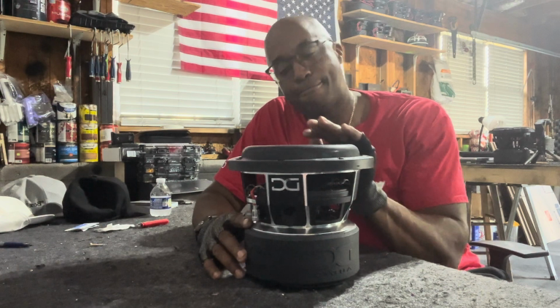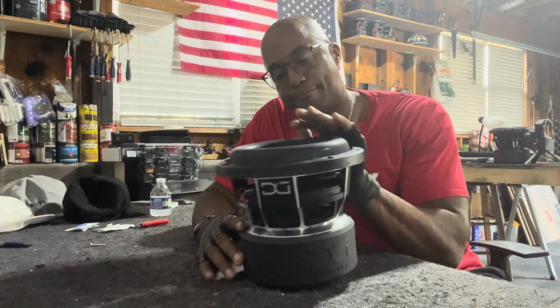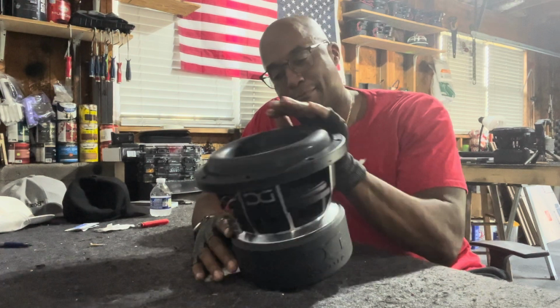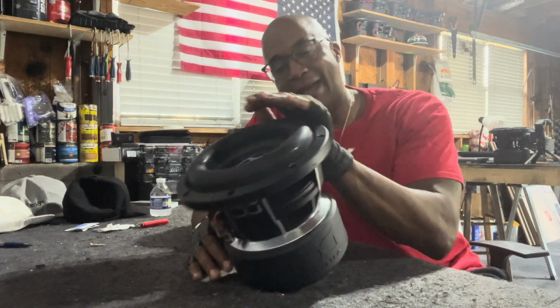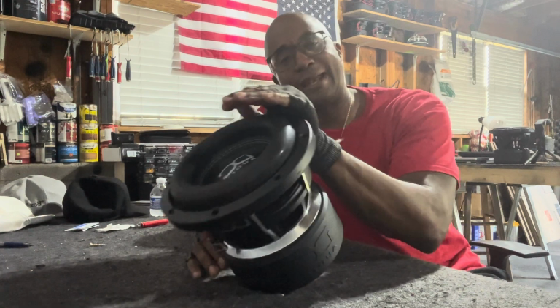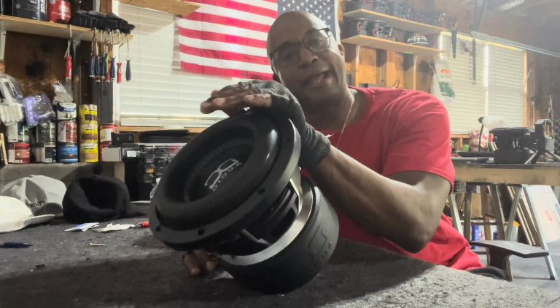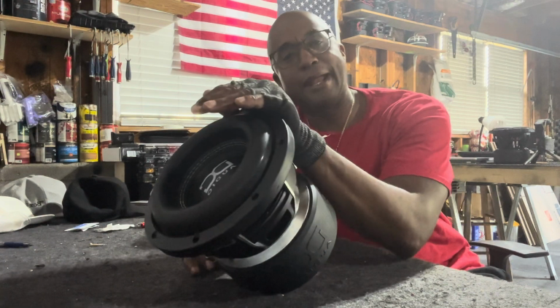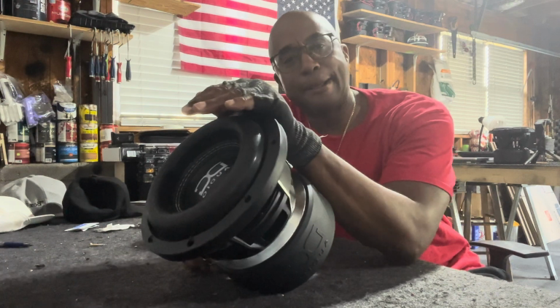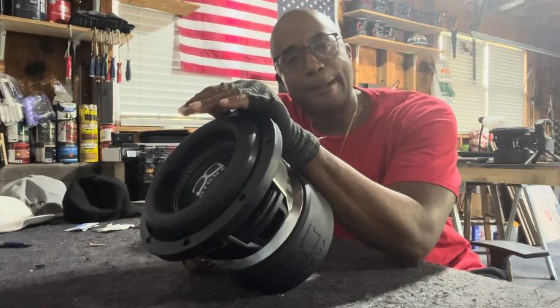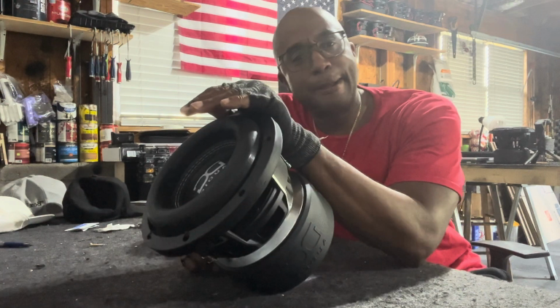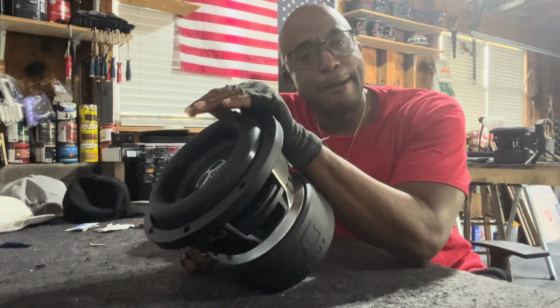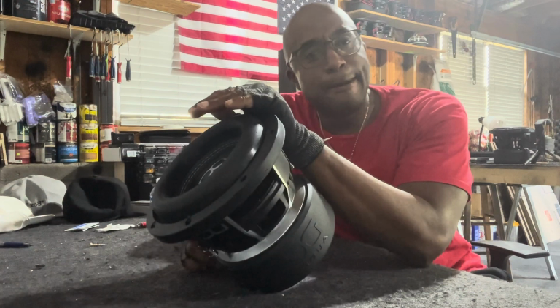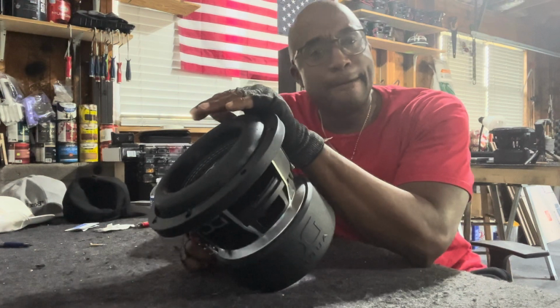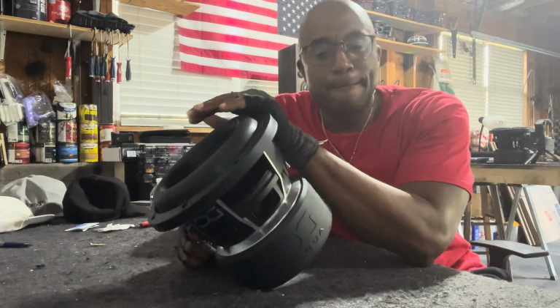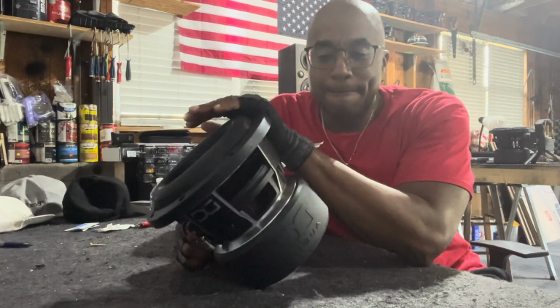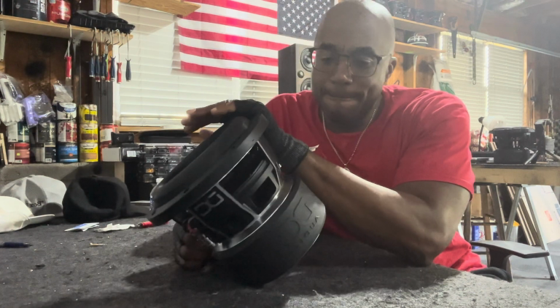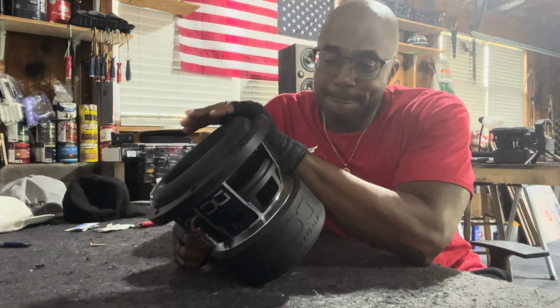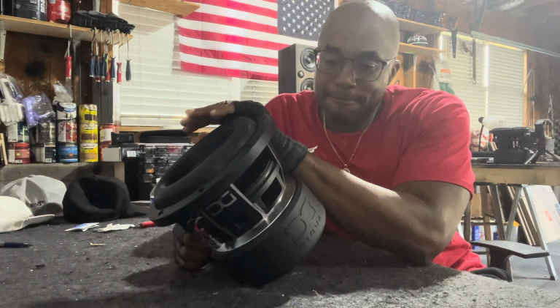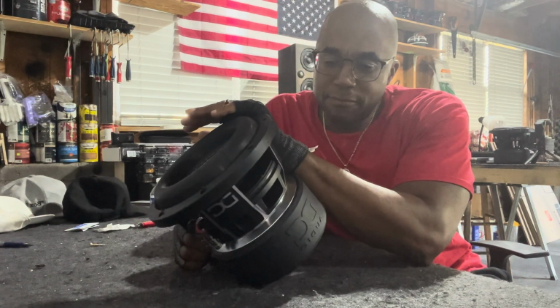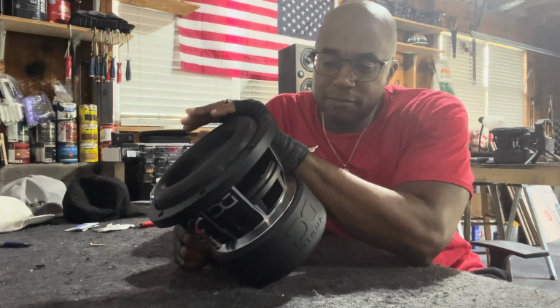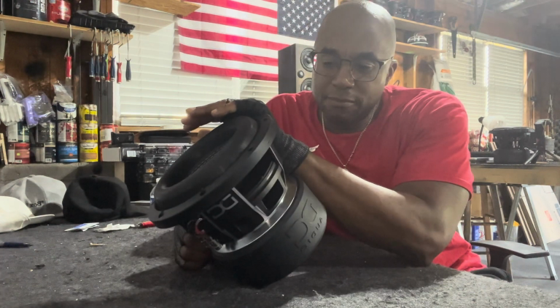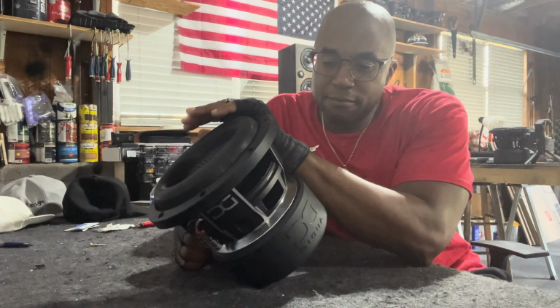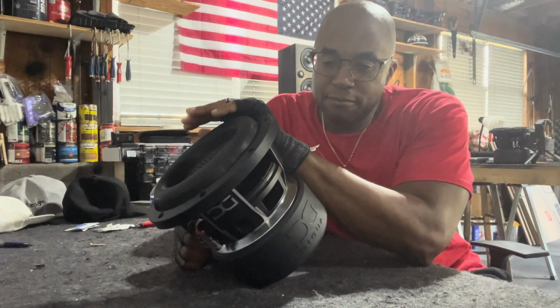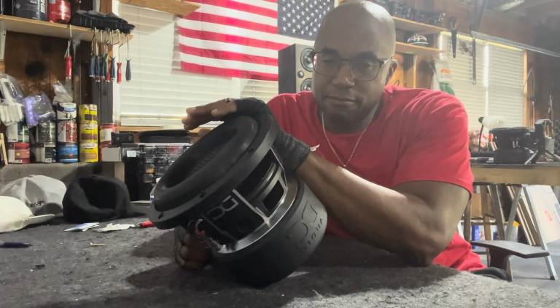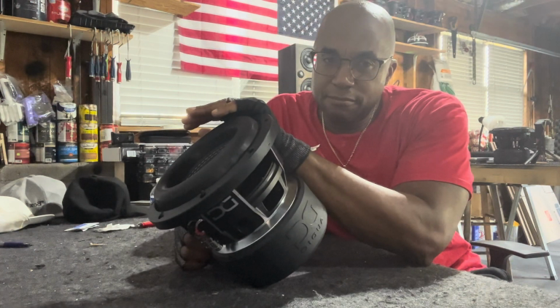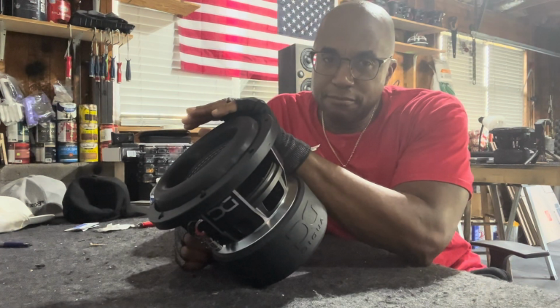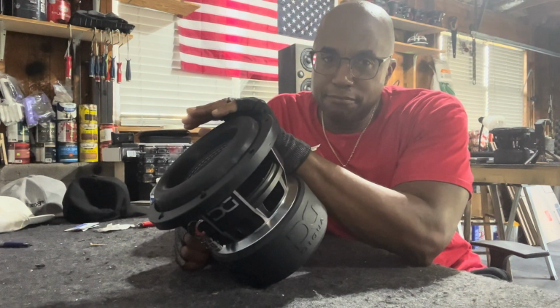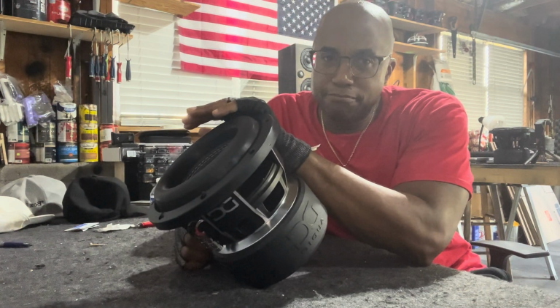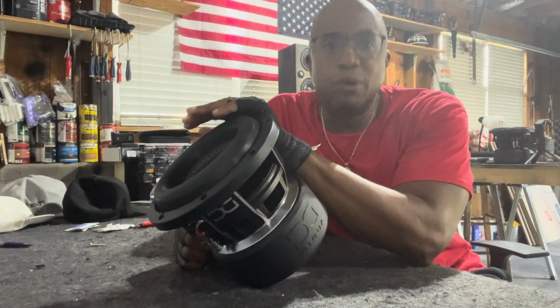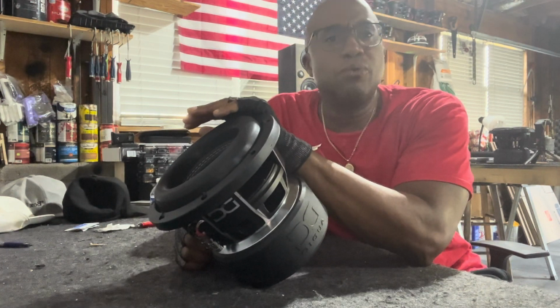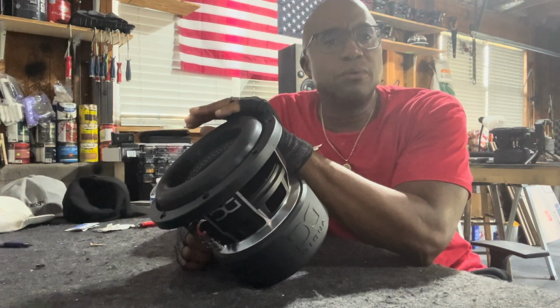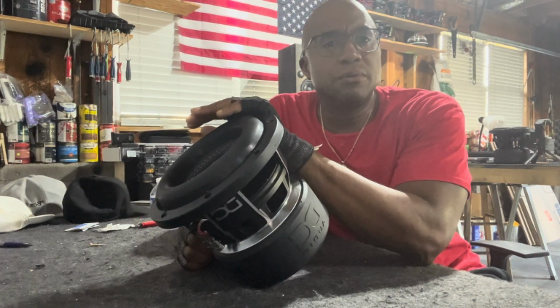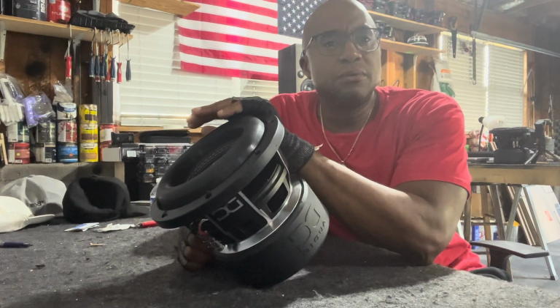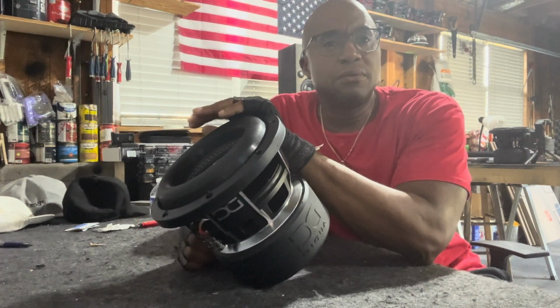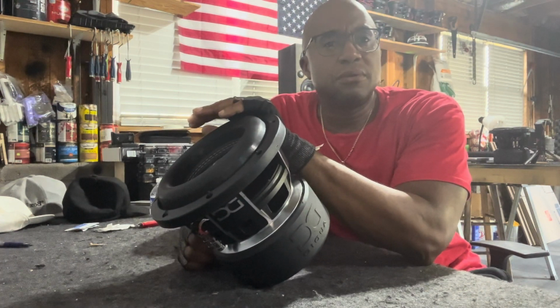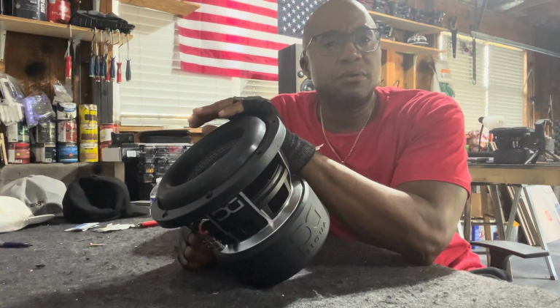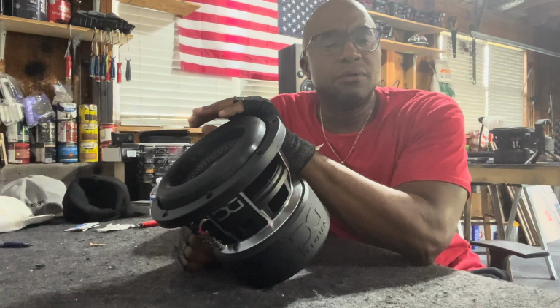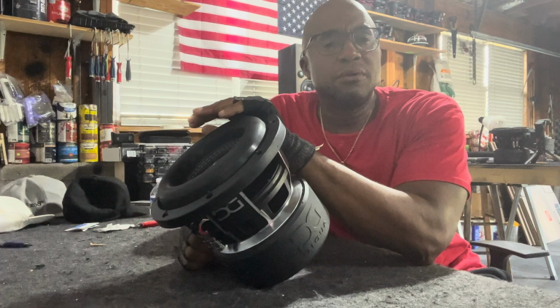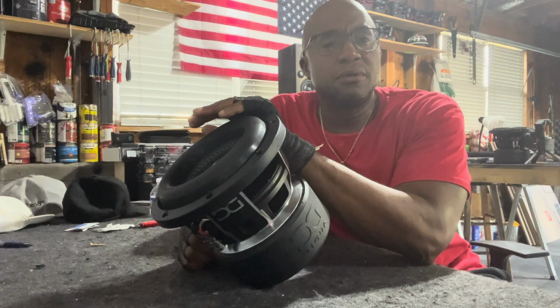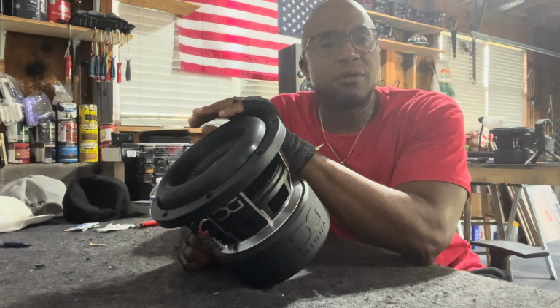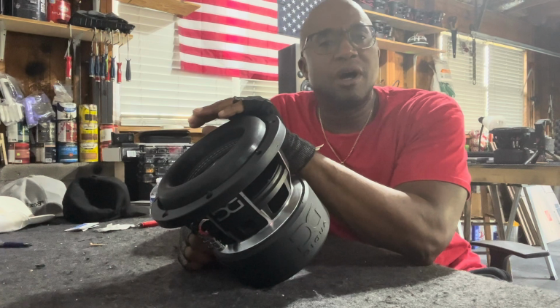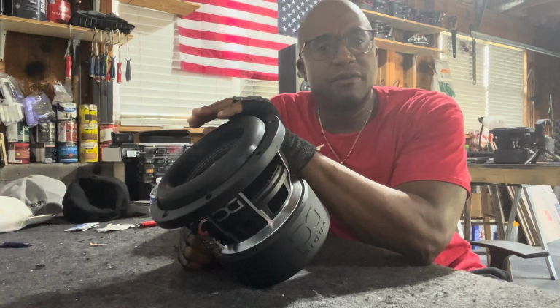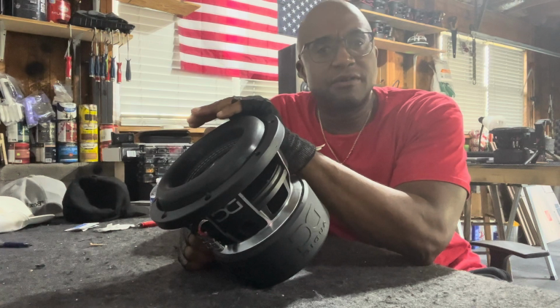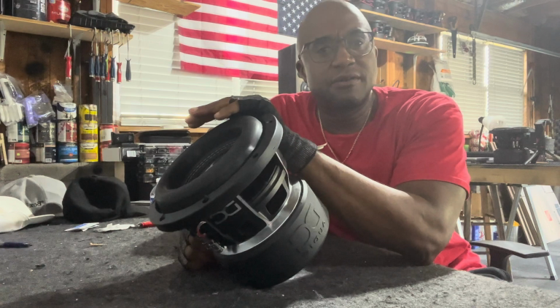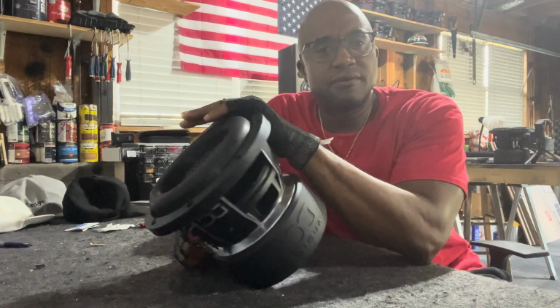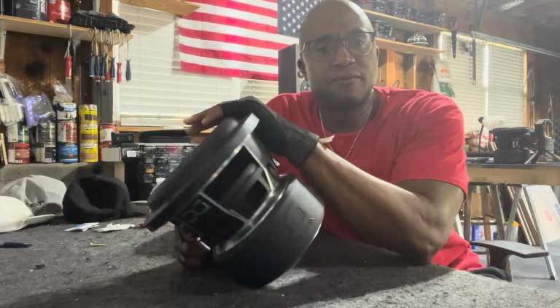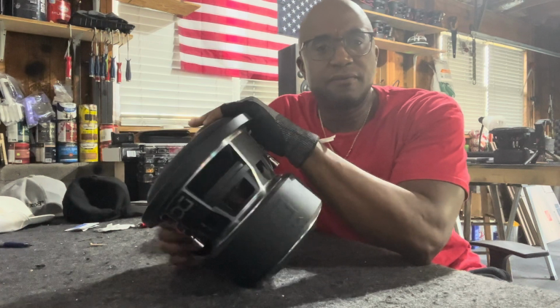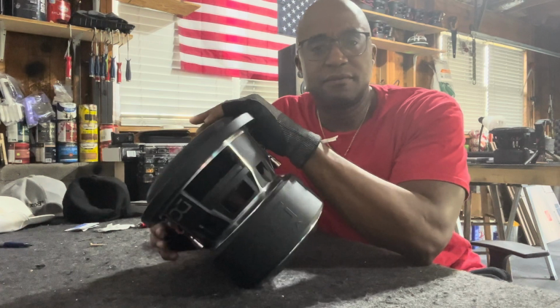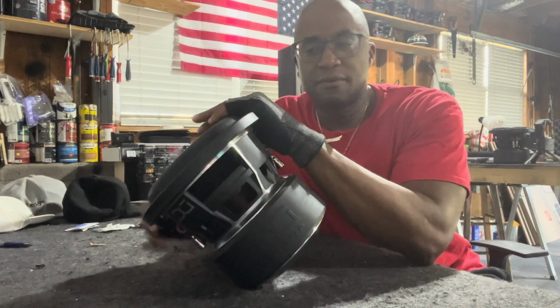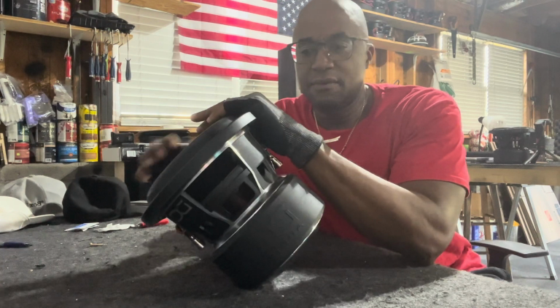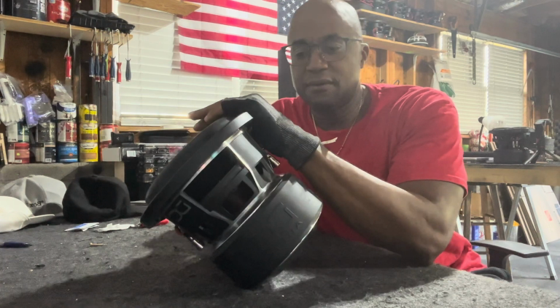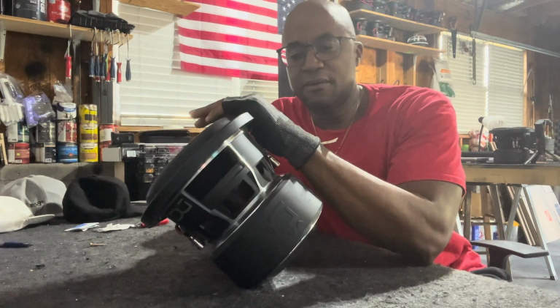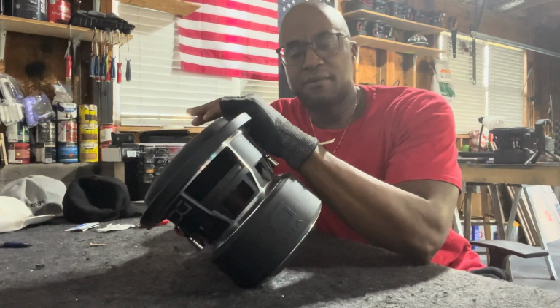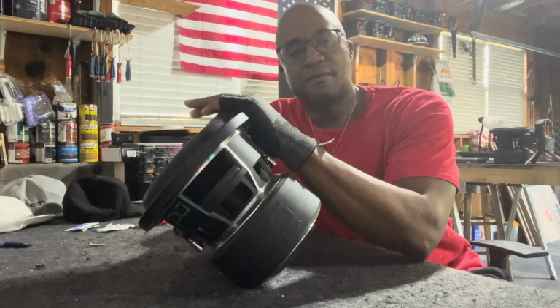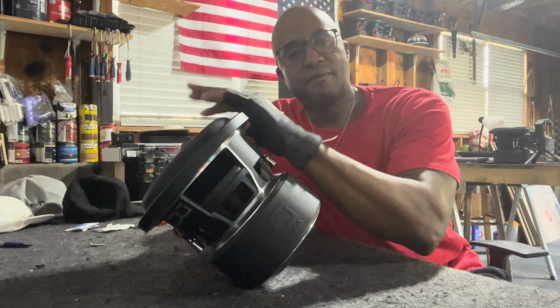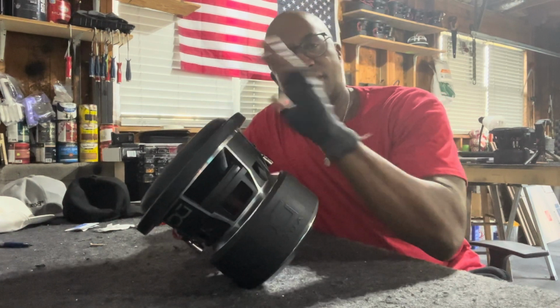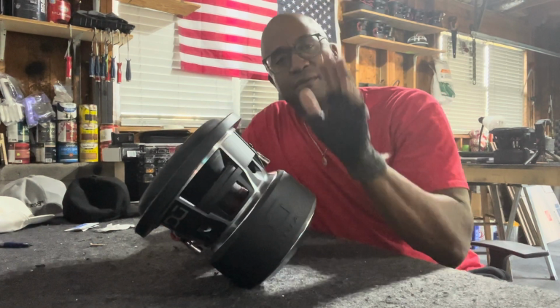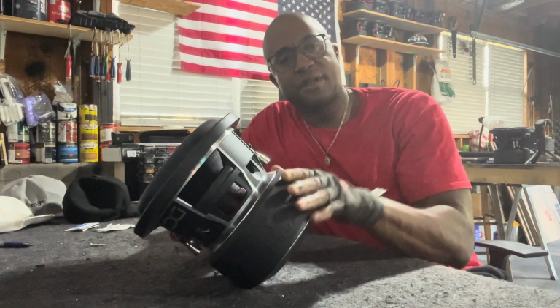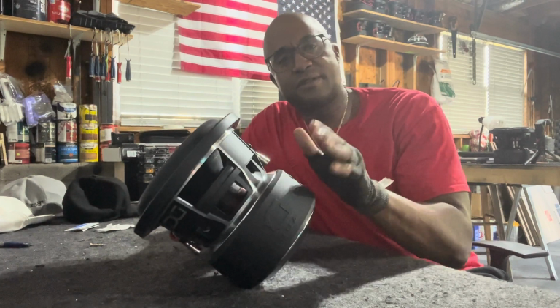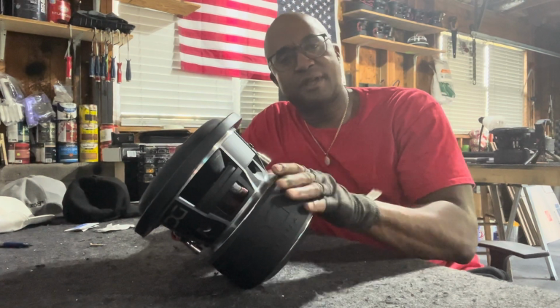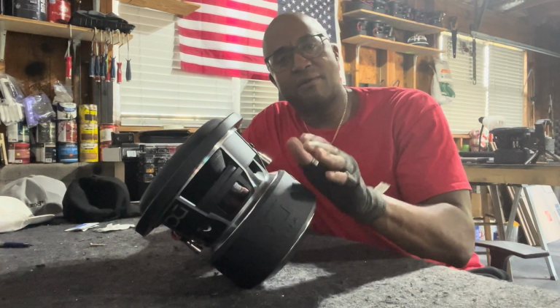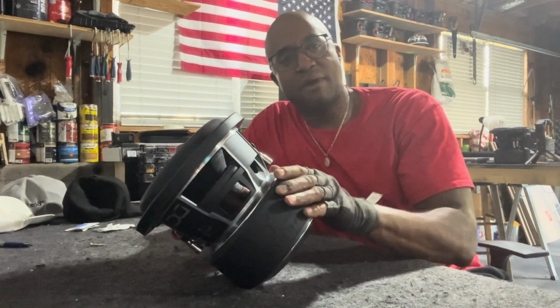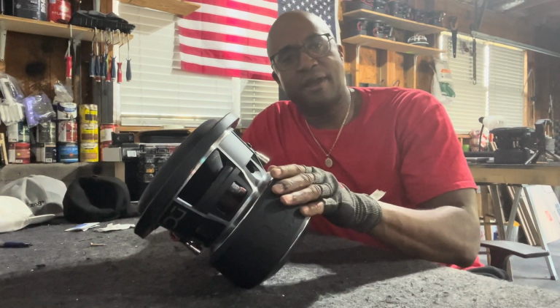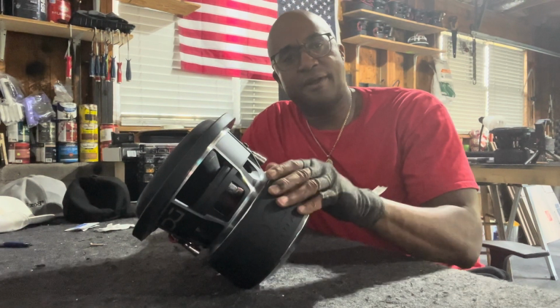Rubber magnetic boot covers. This thing right here.